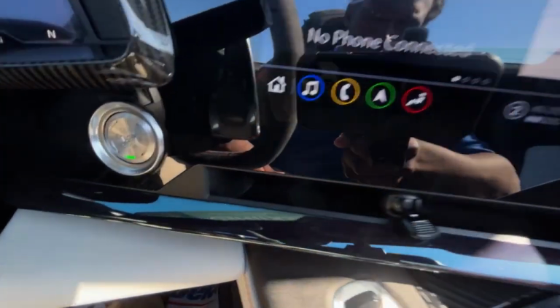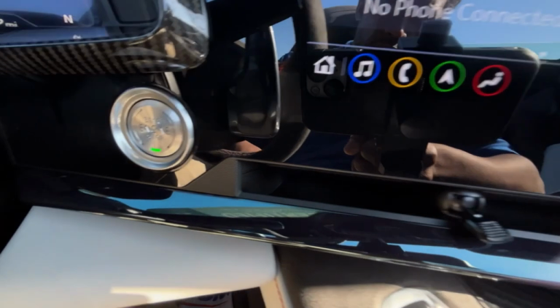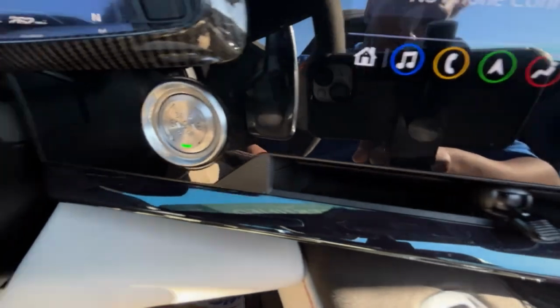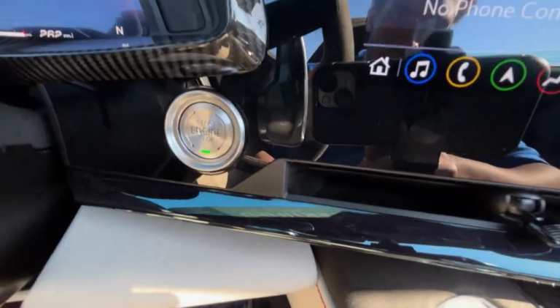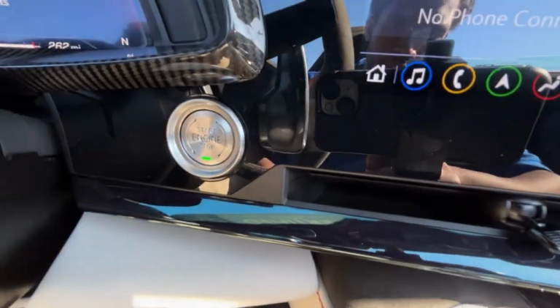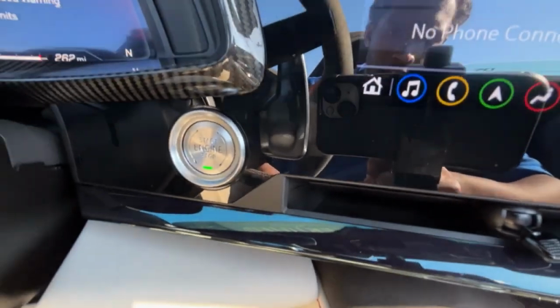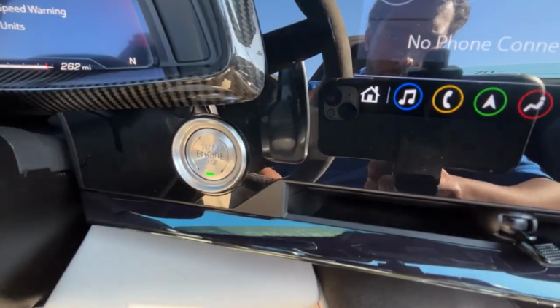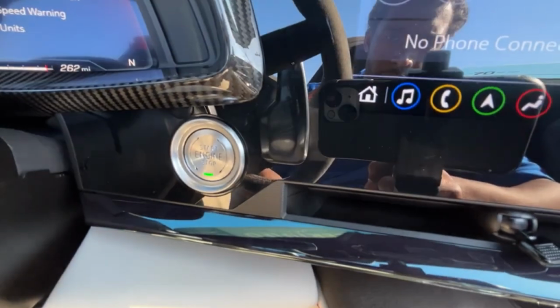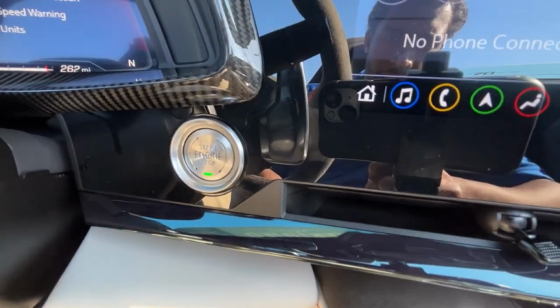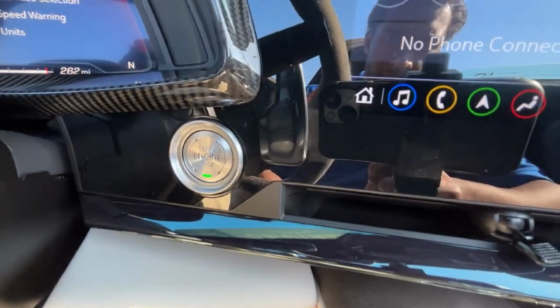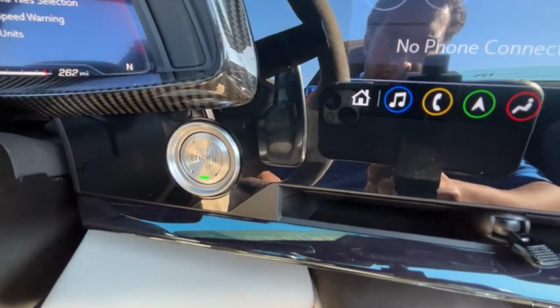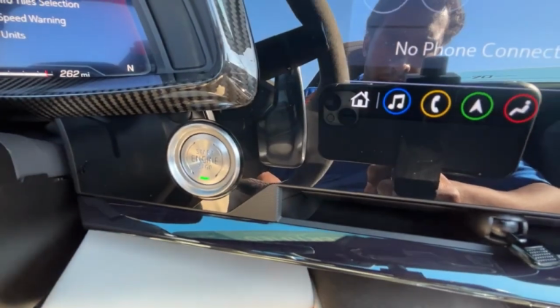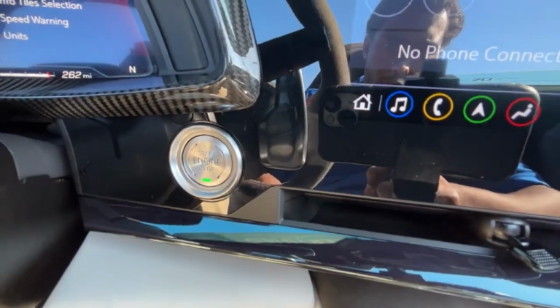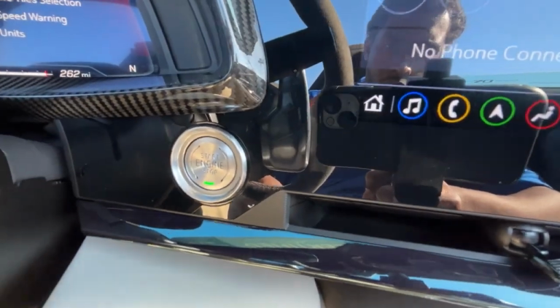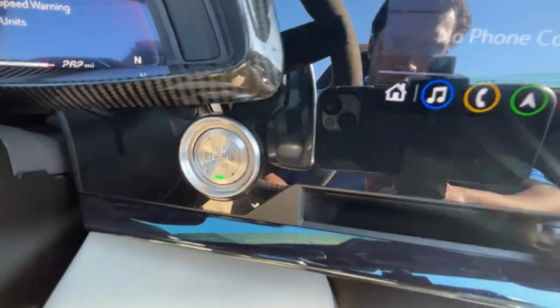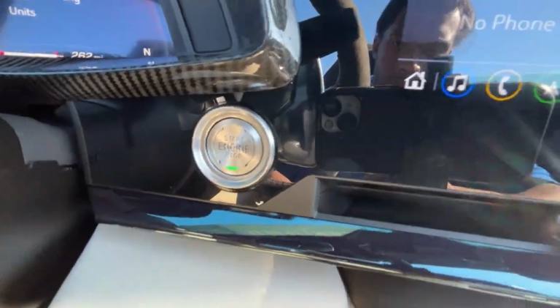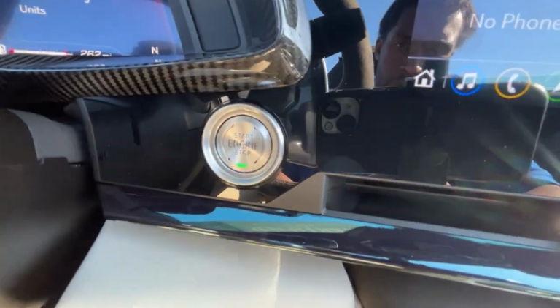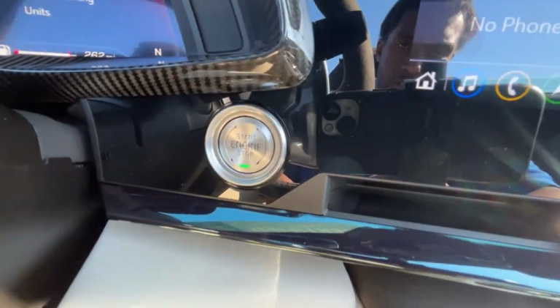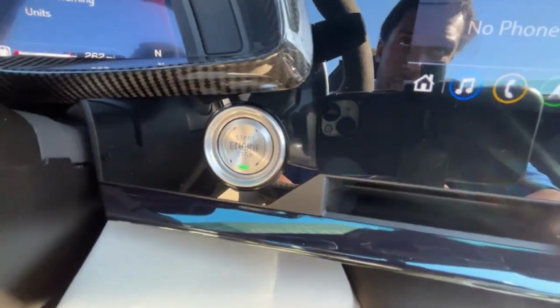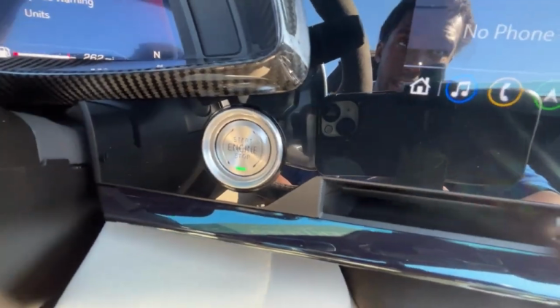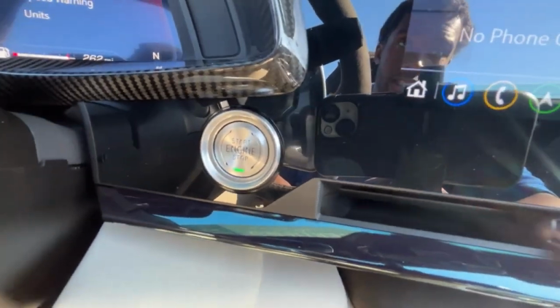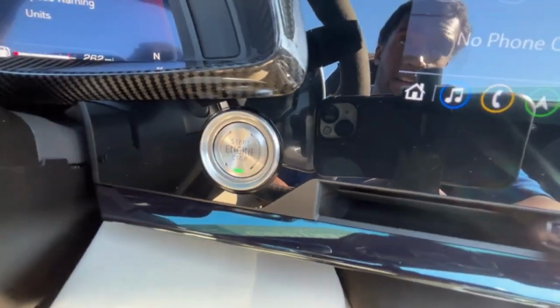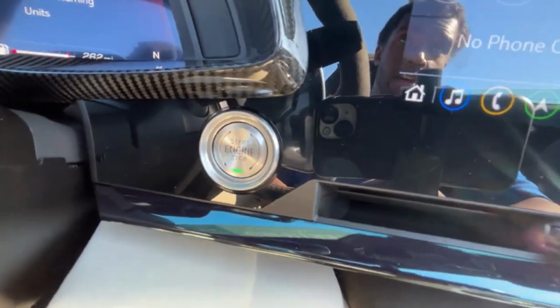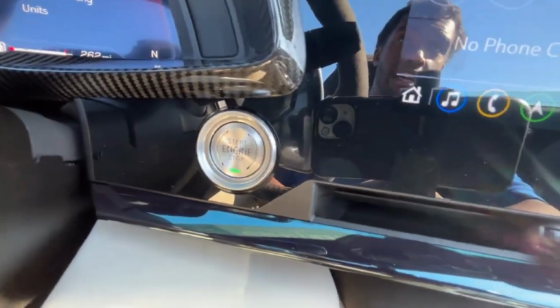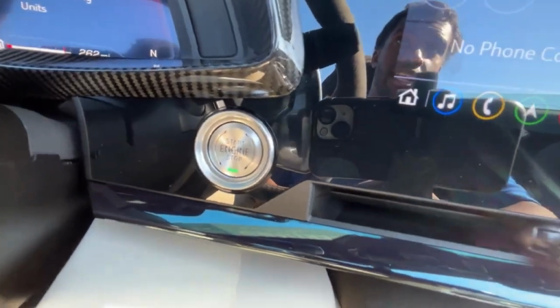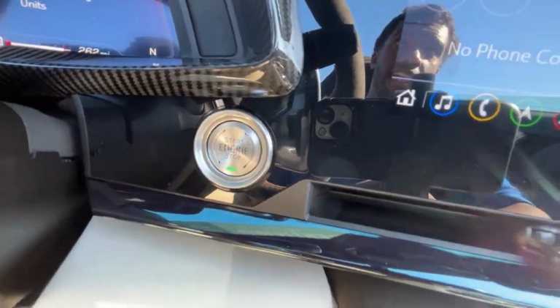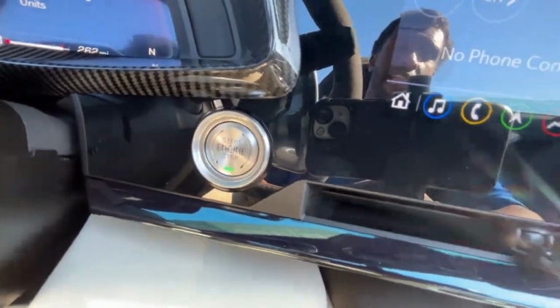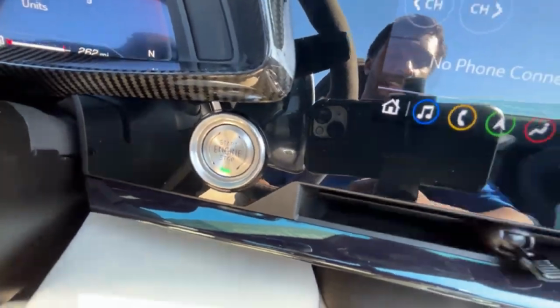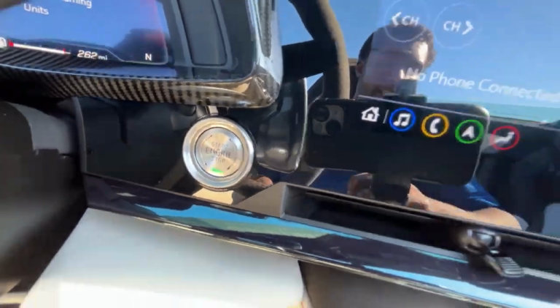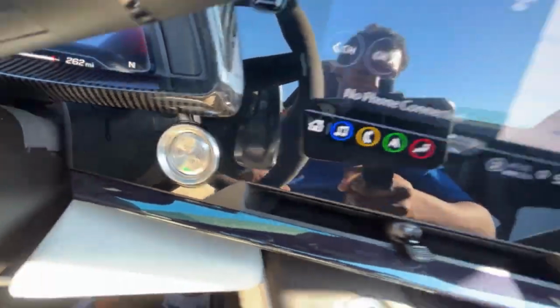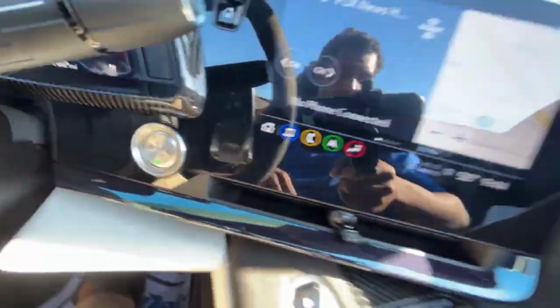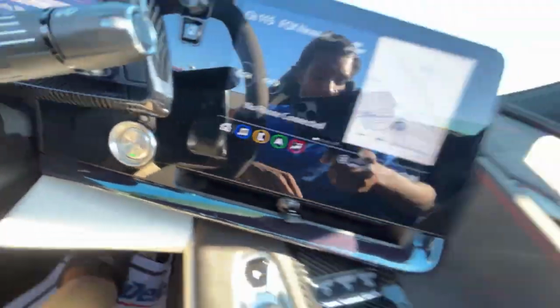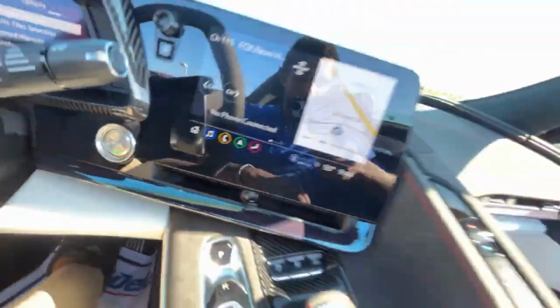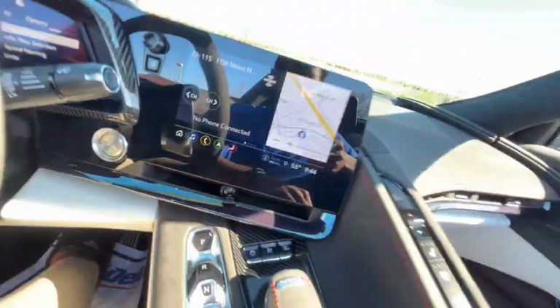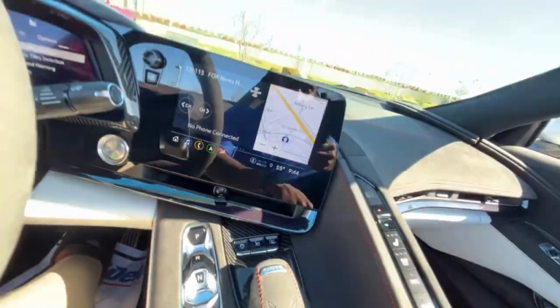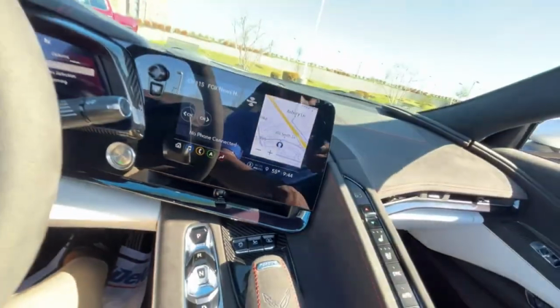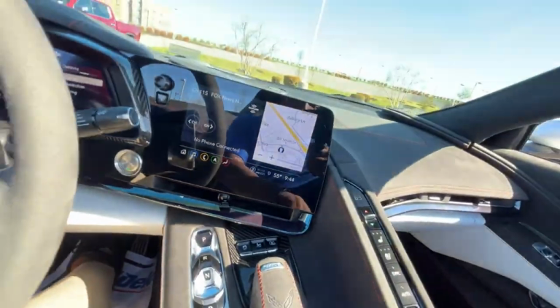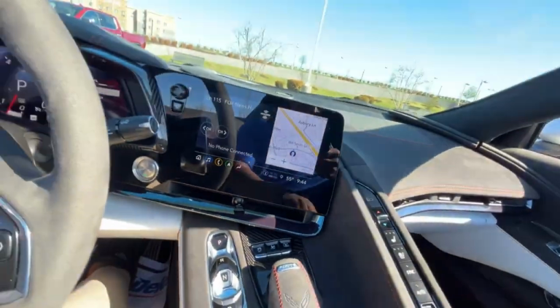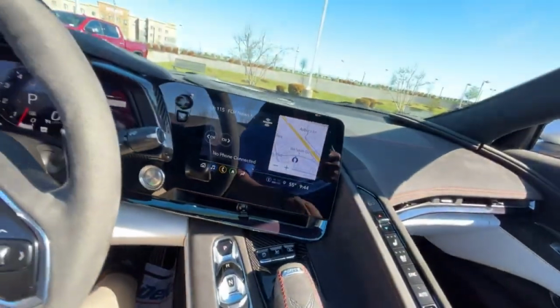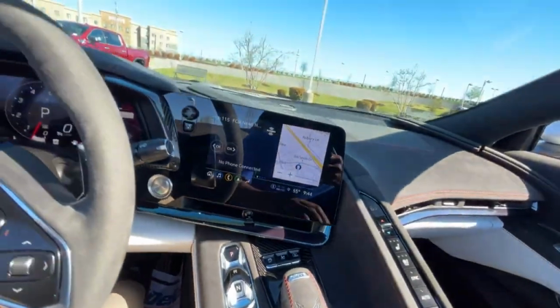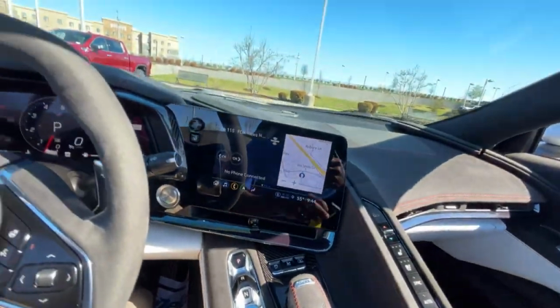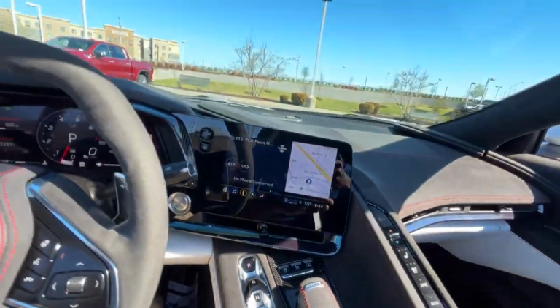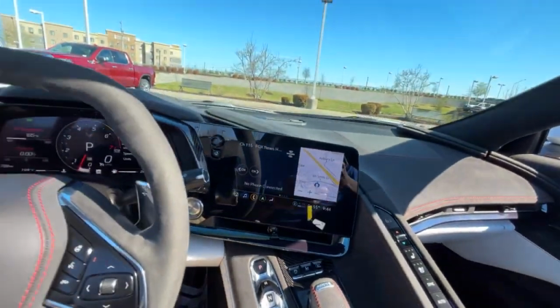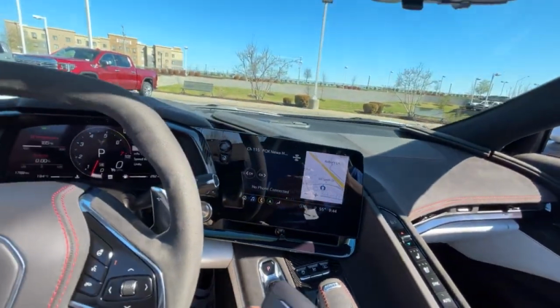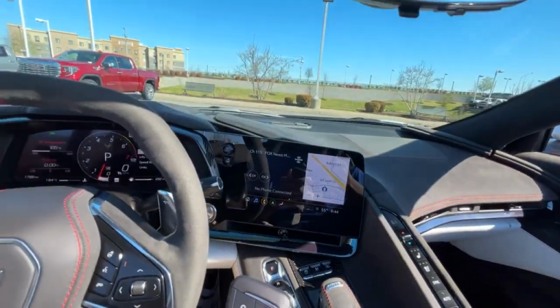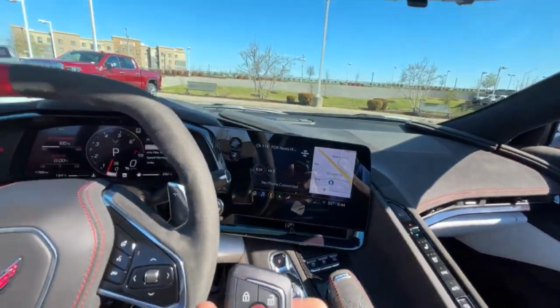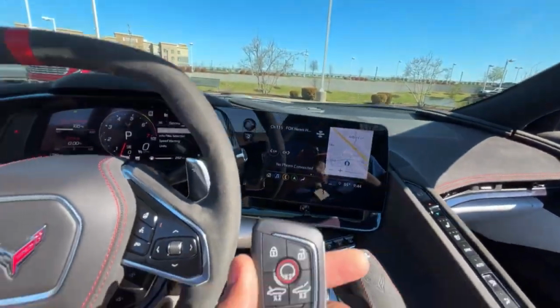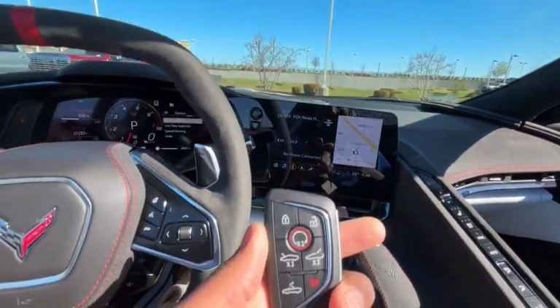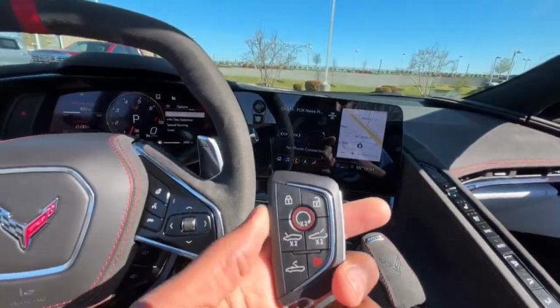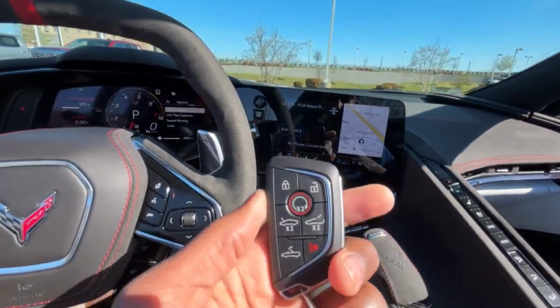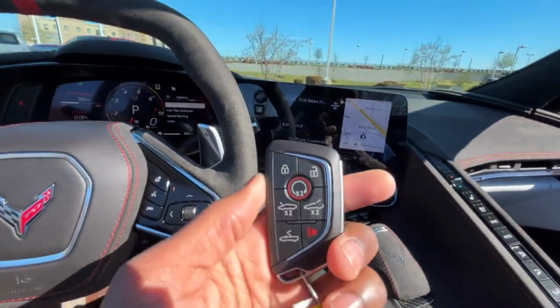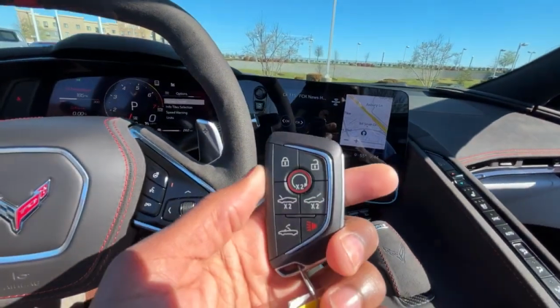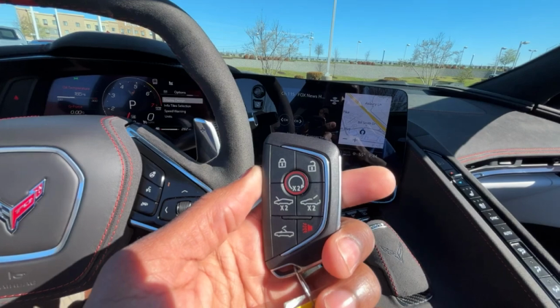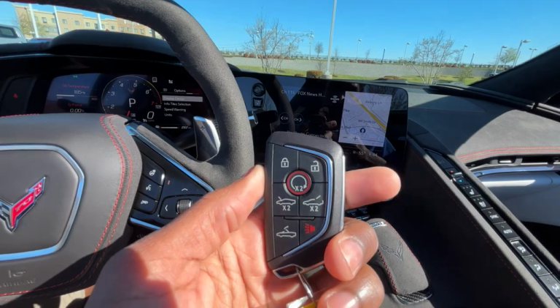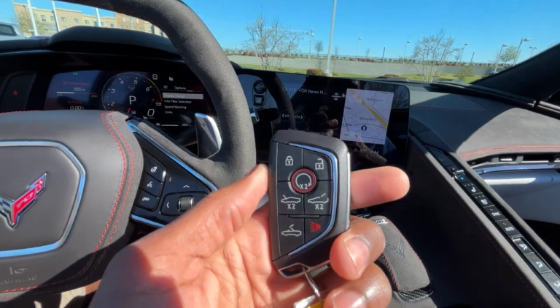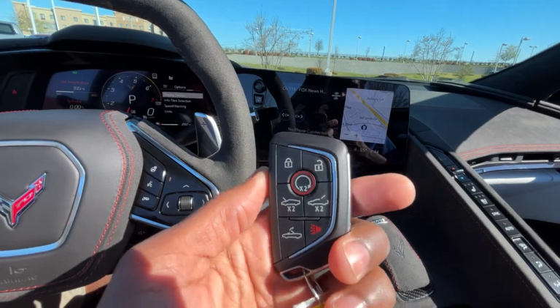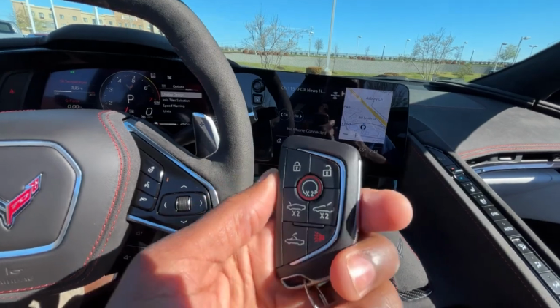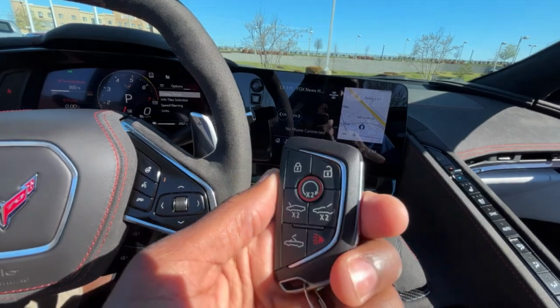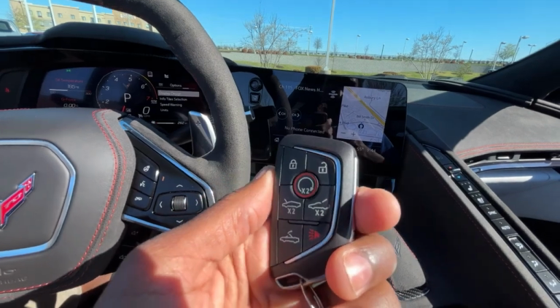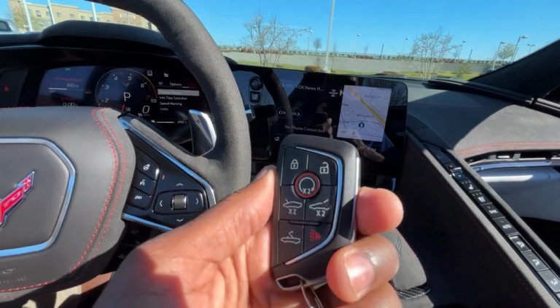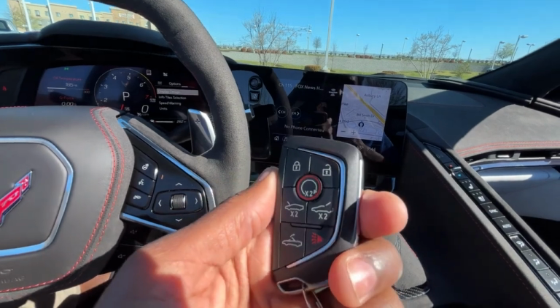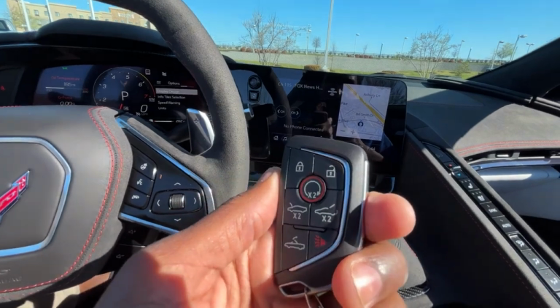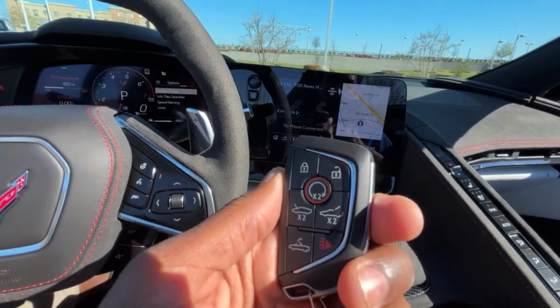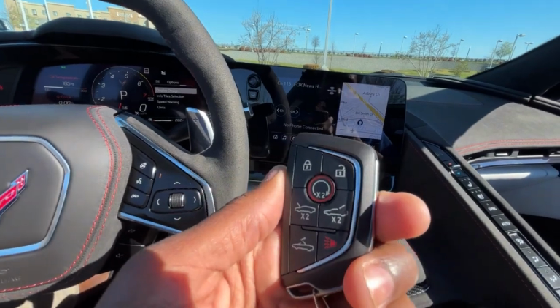And then here we have our push button start, and finally here is our key fob with remote start.